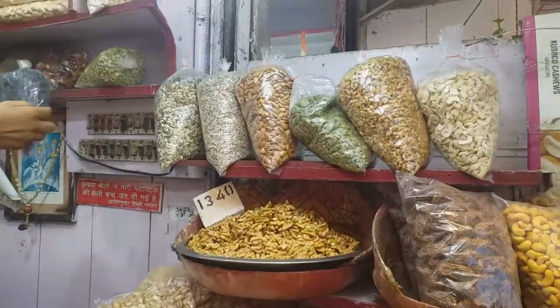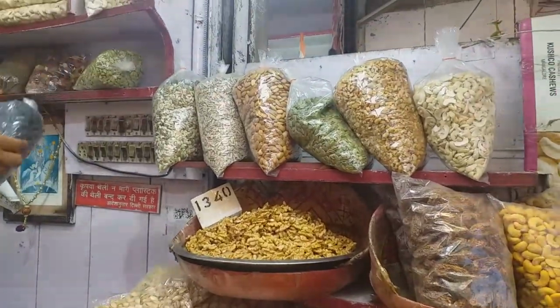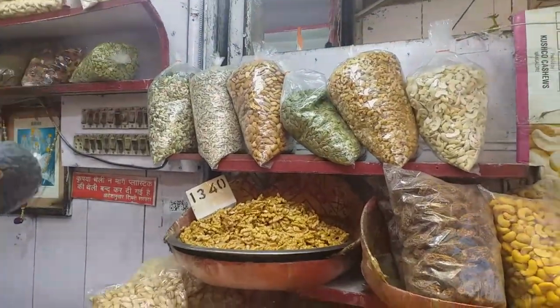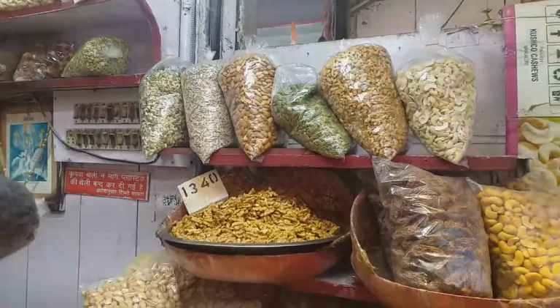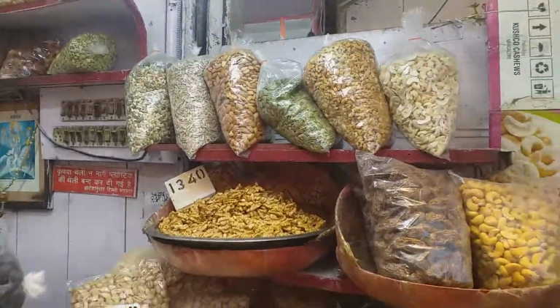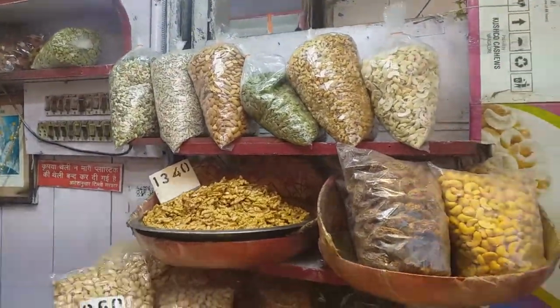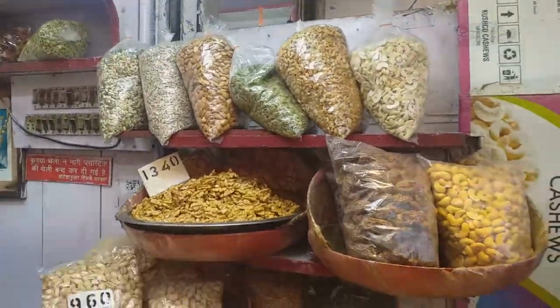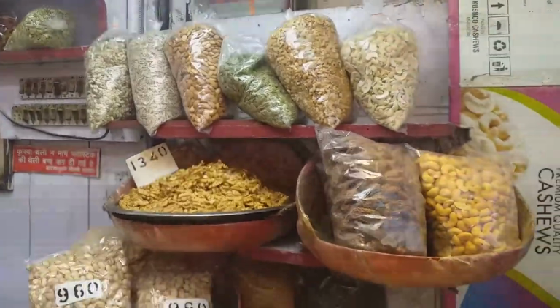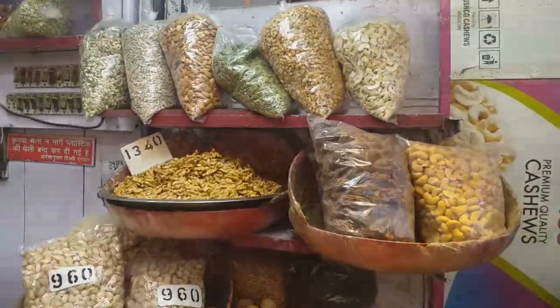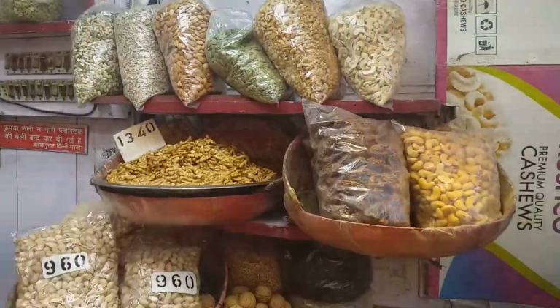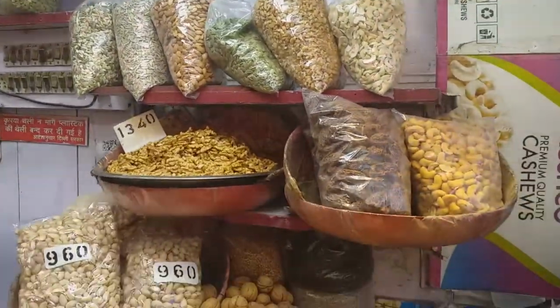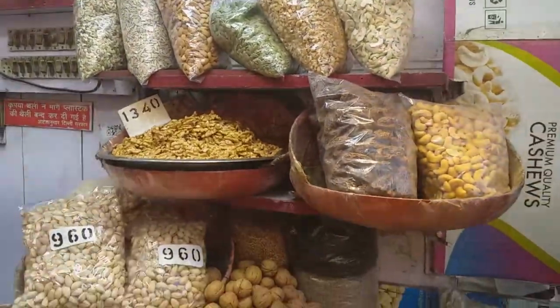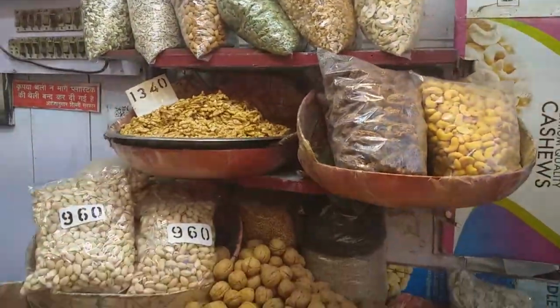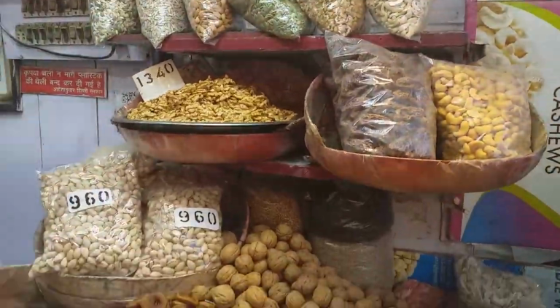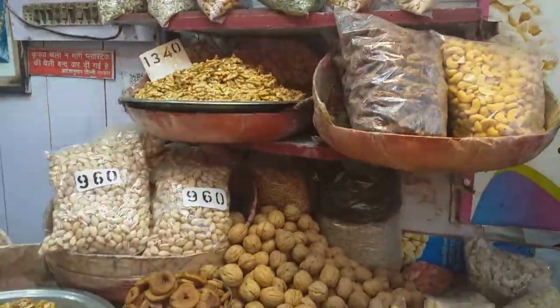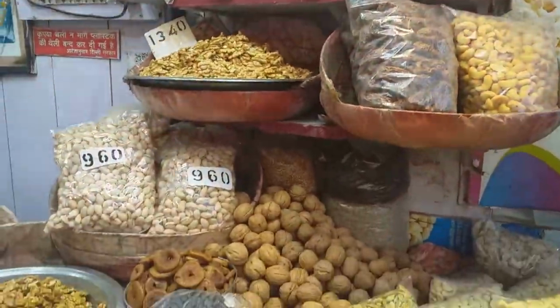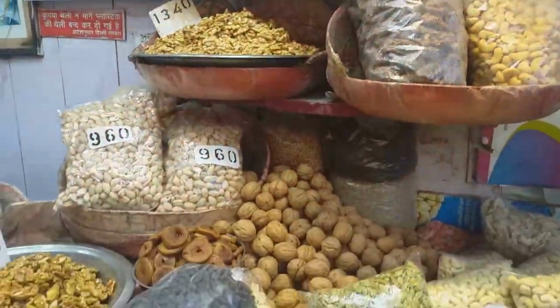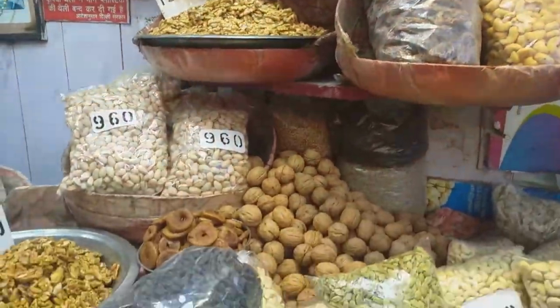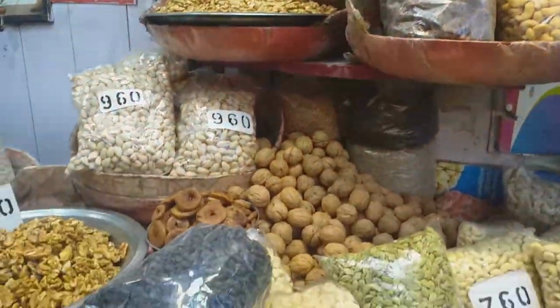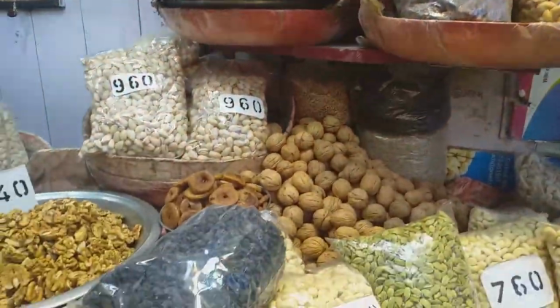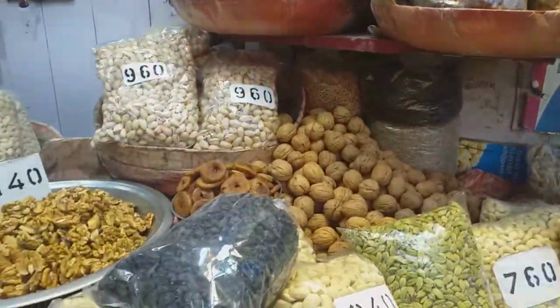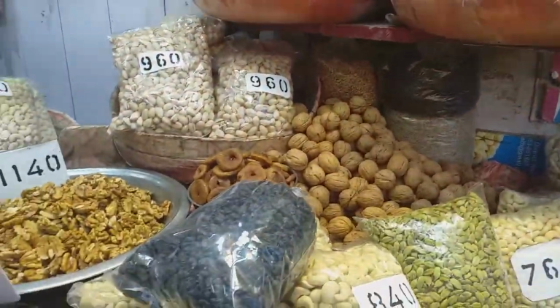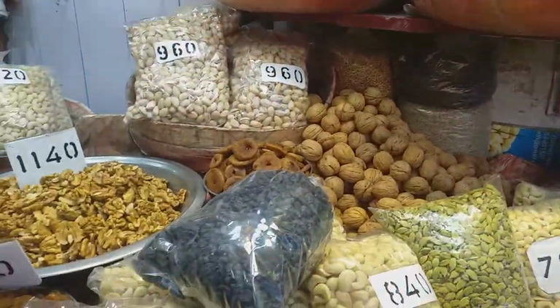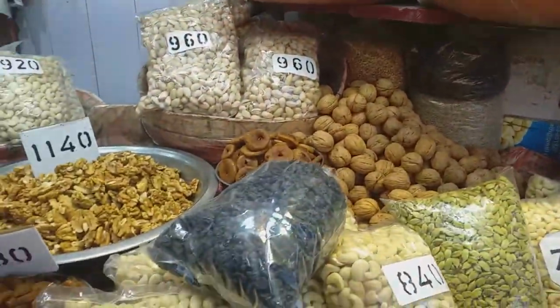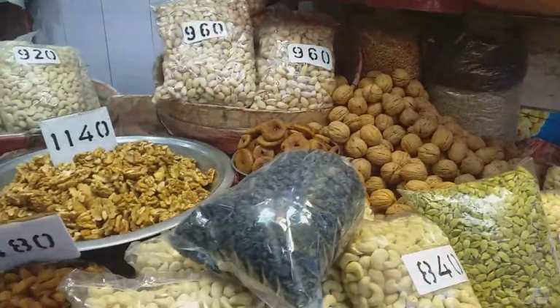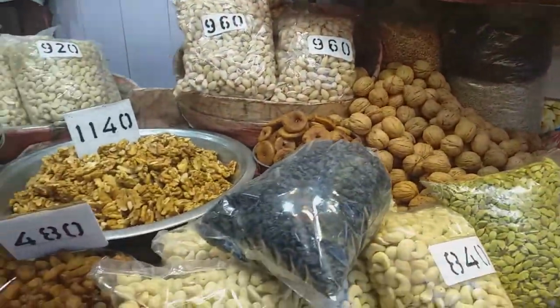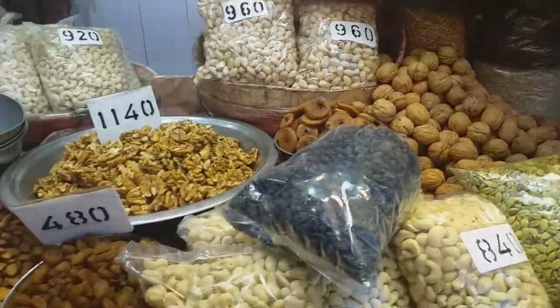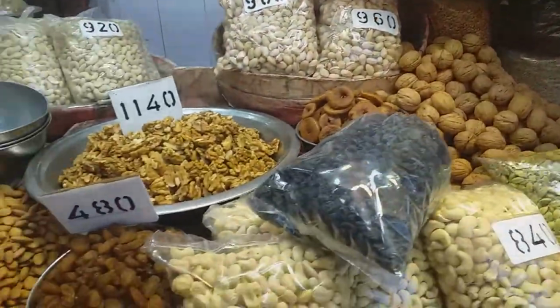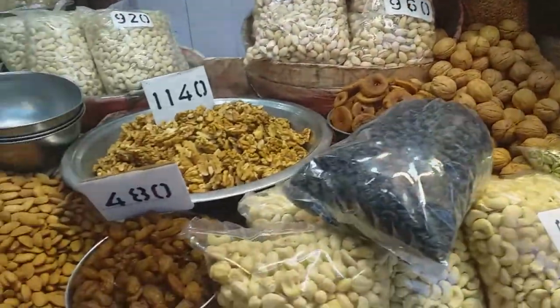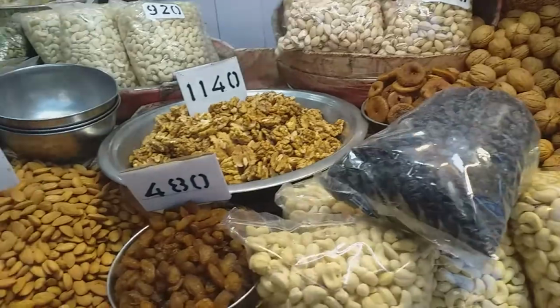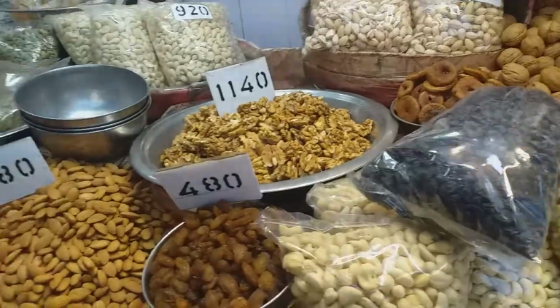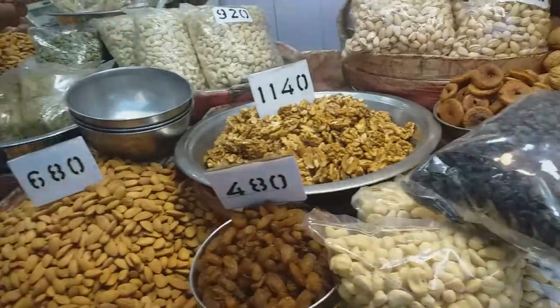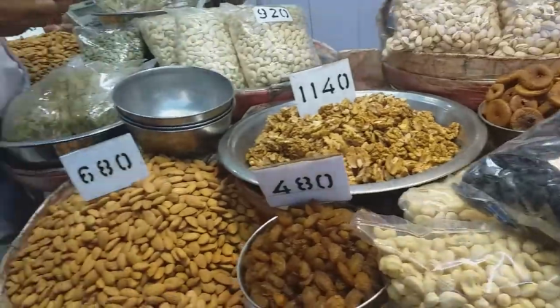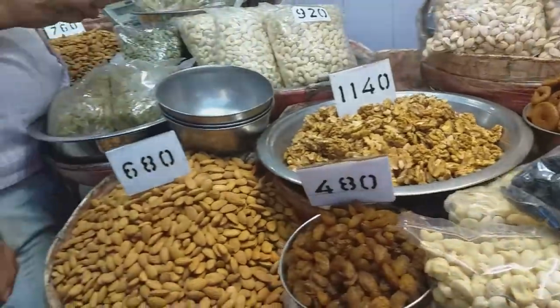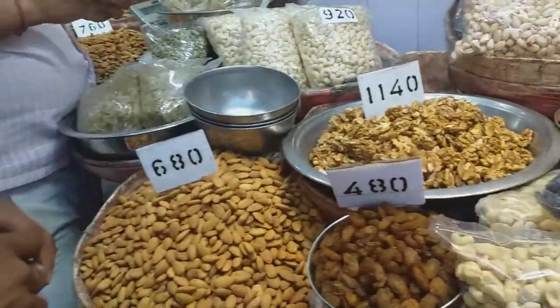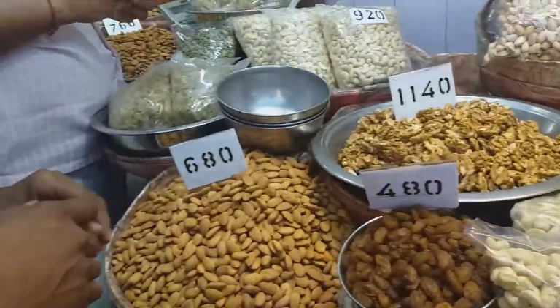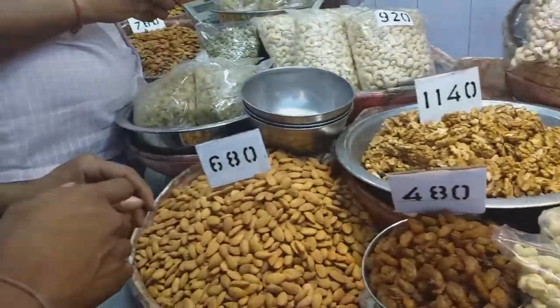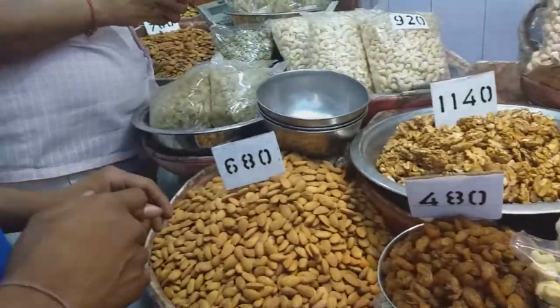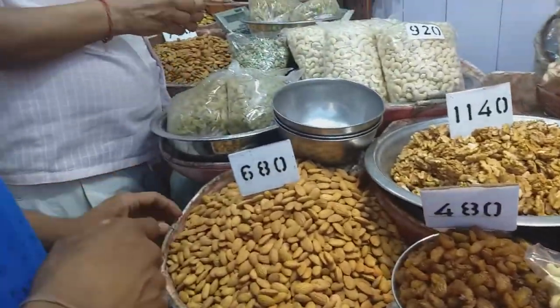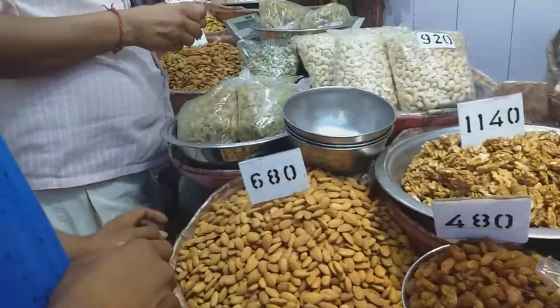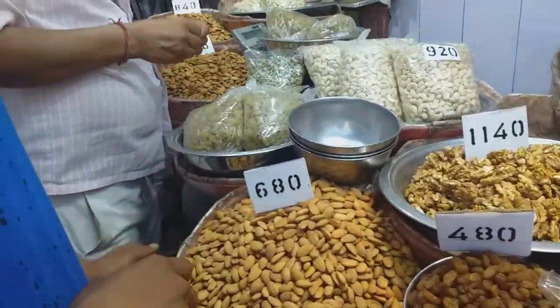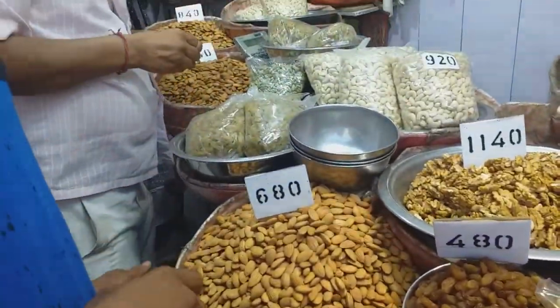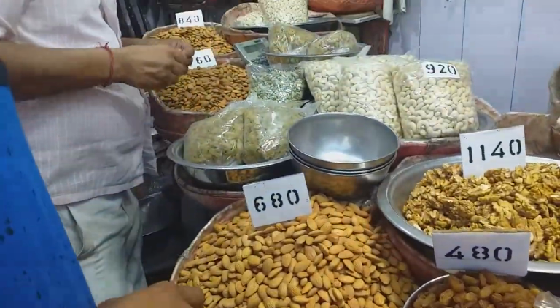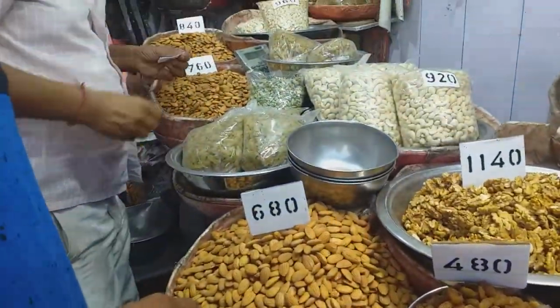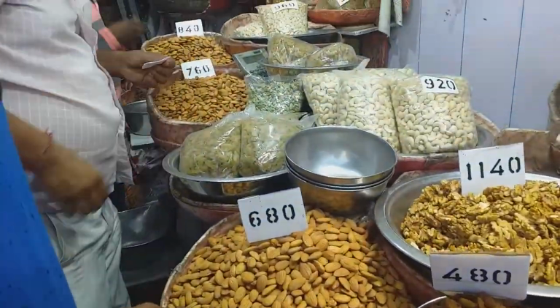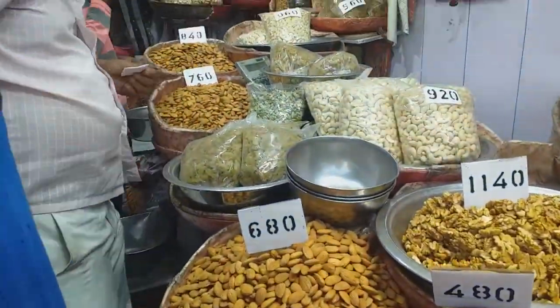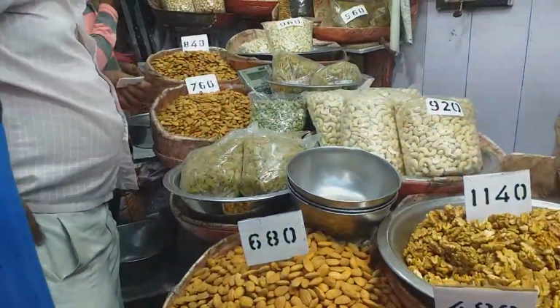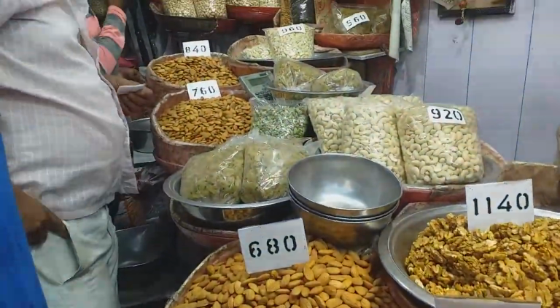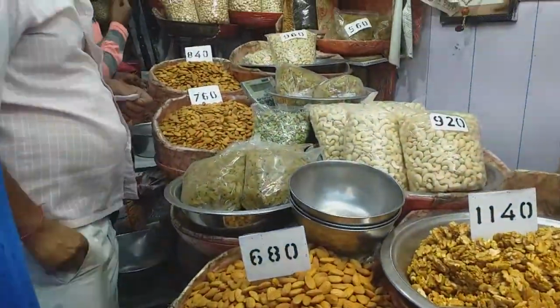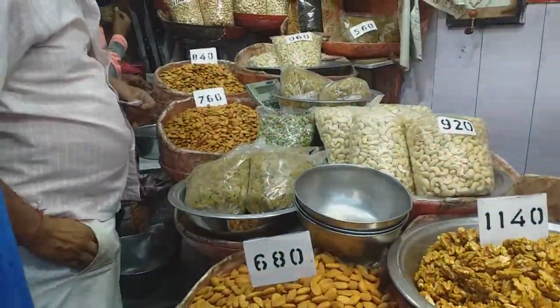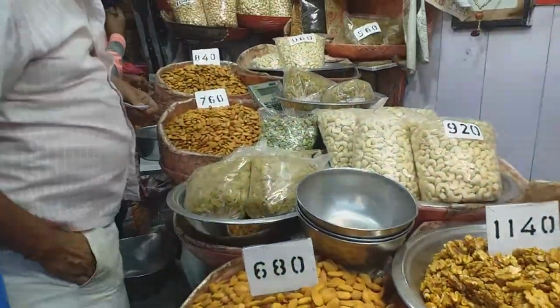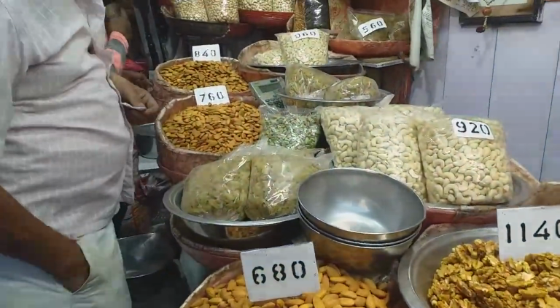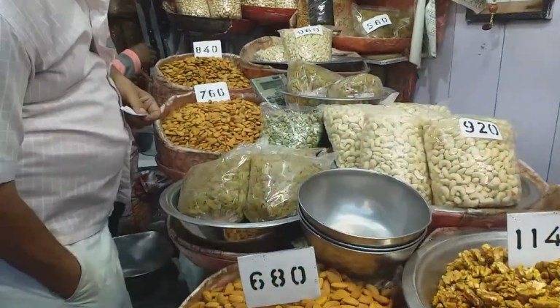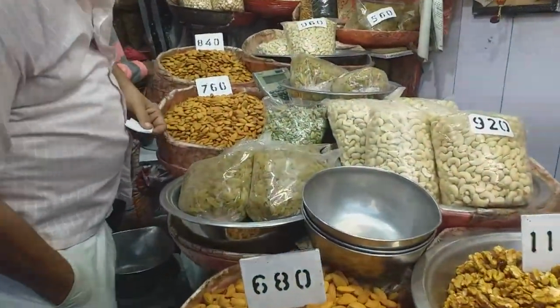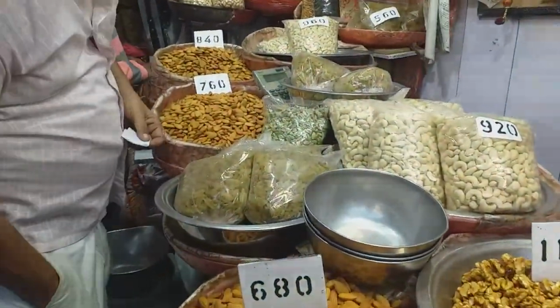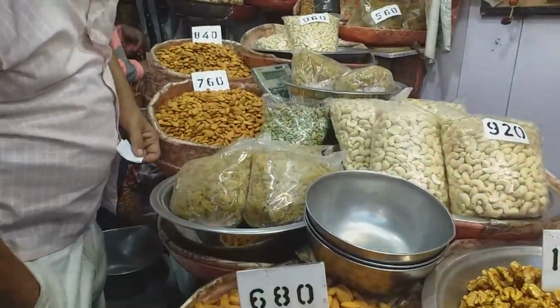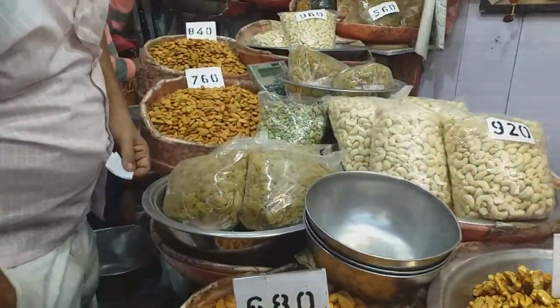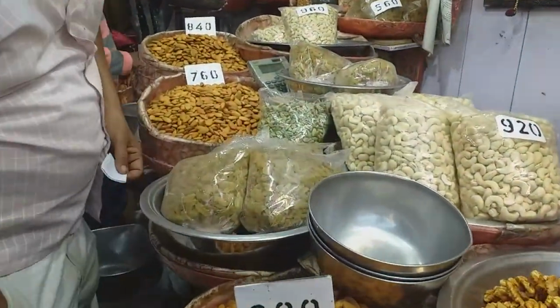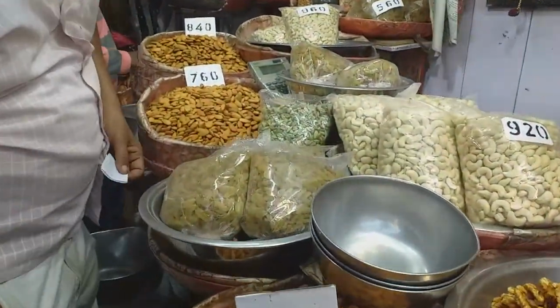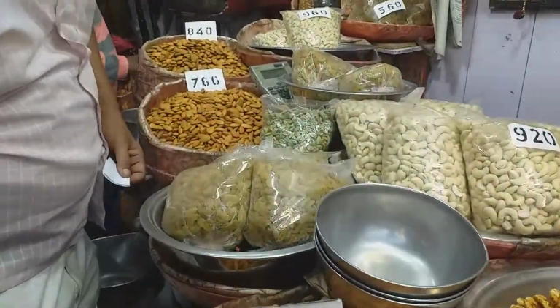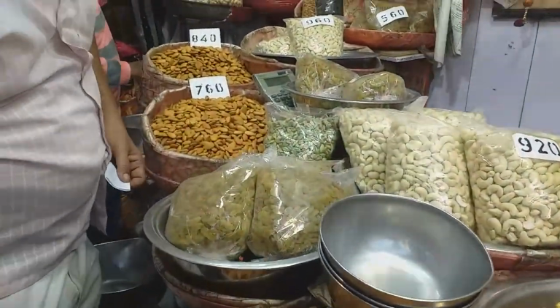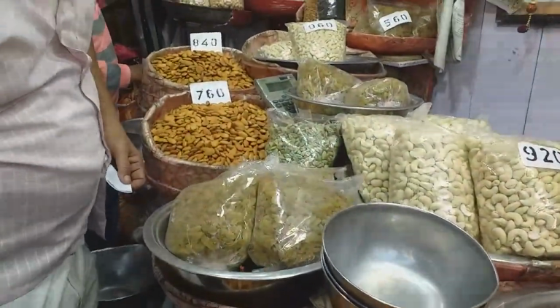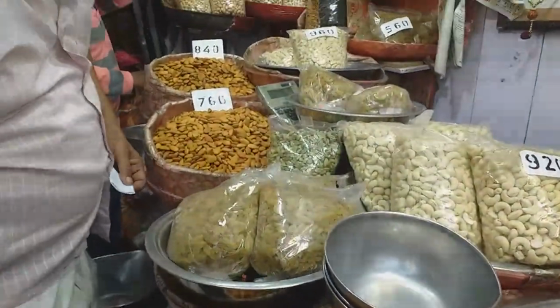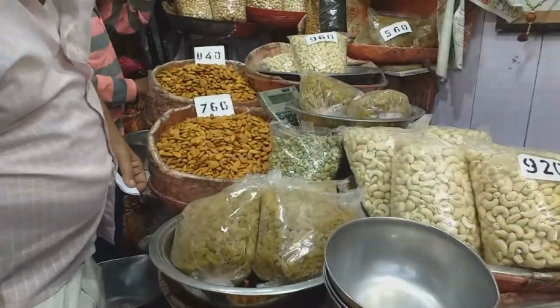The price range is 800, 1,000, 1,200, 1,400. It depends on the size and flavor.